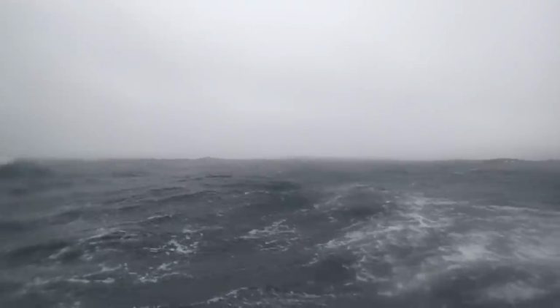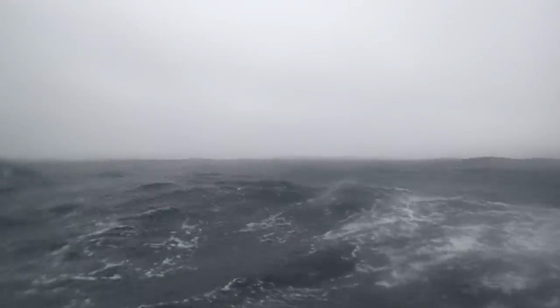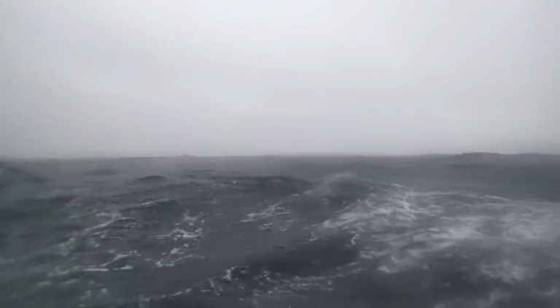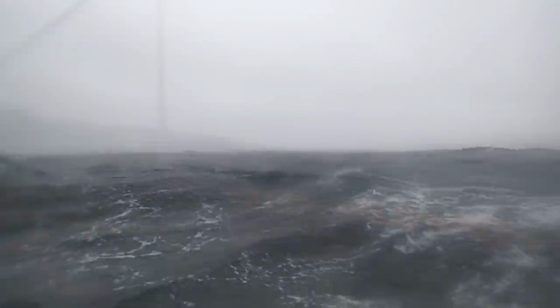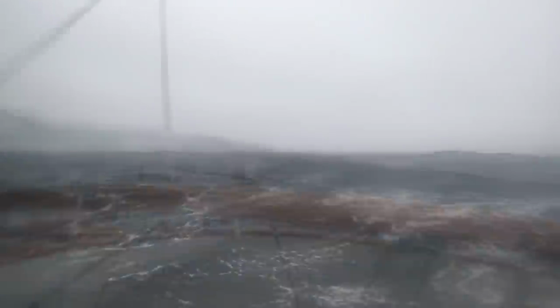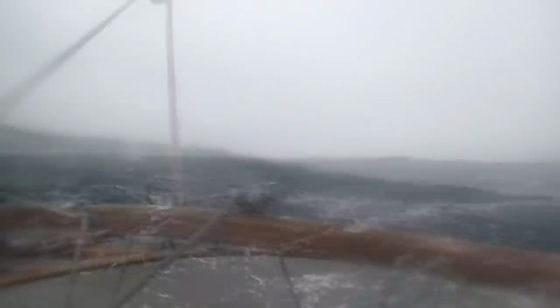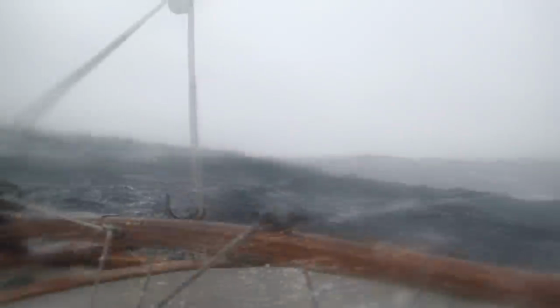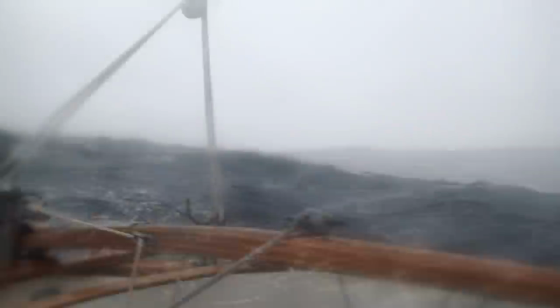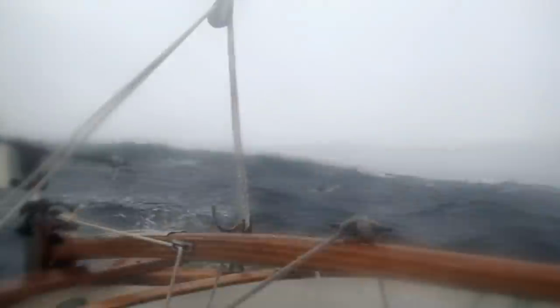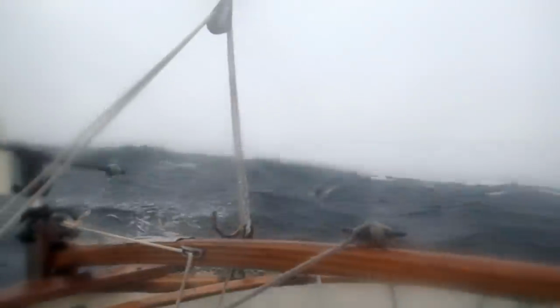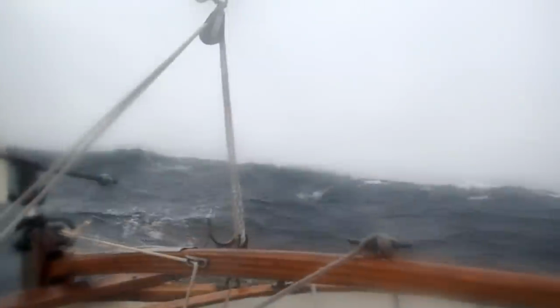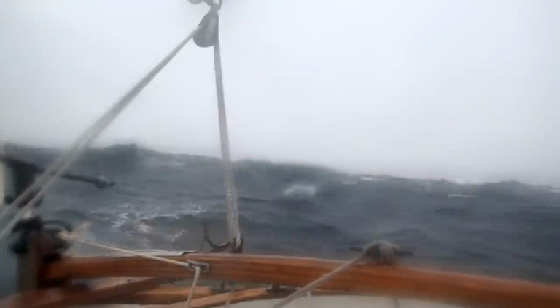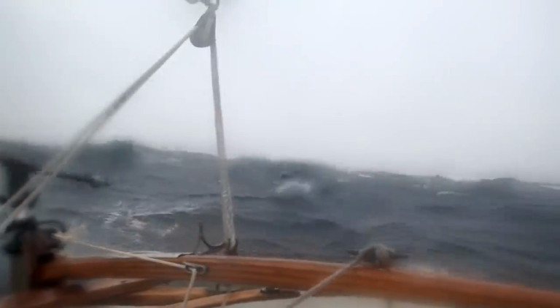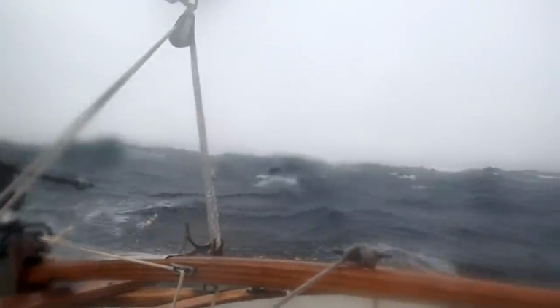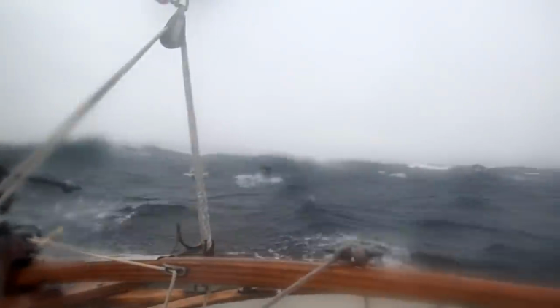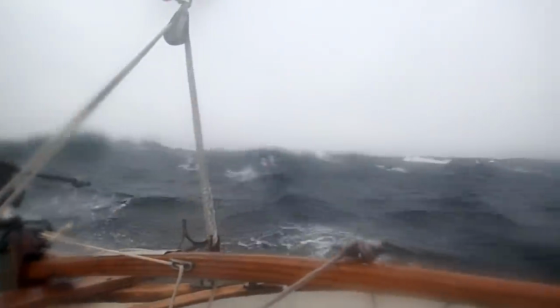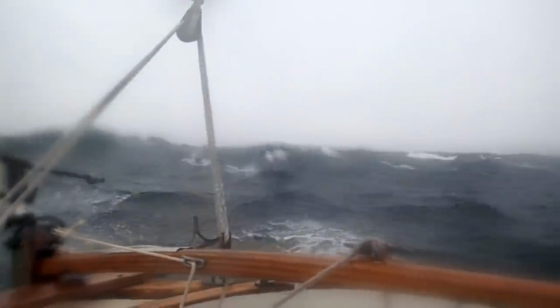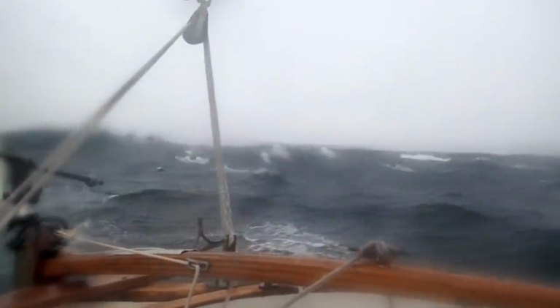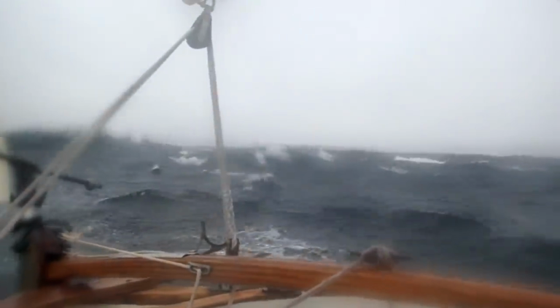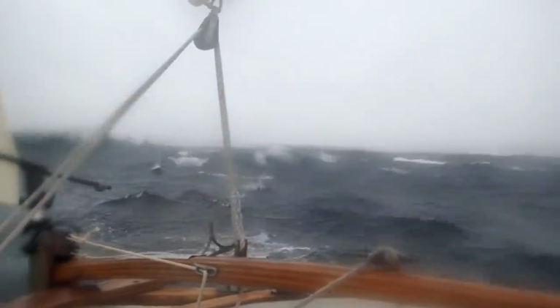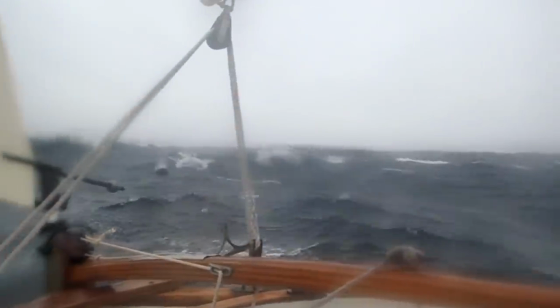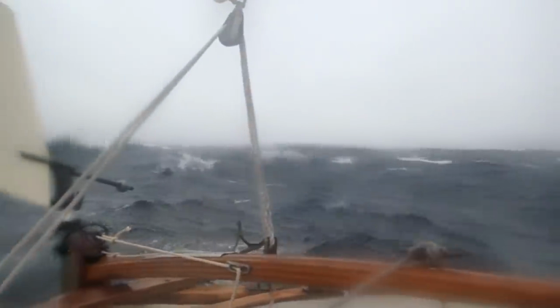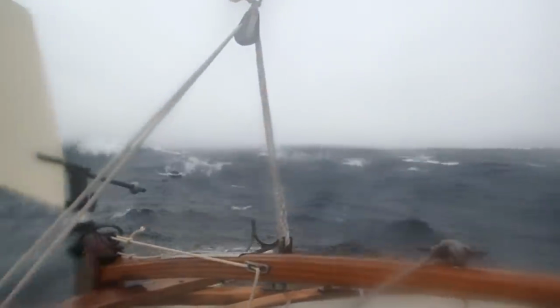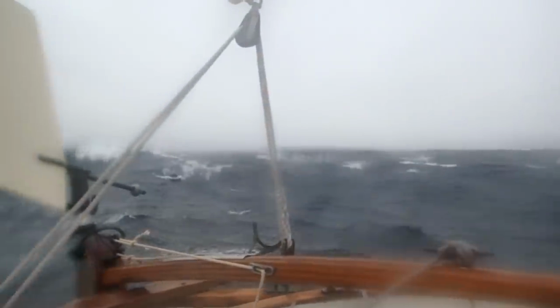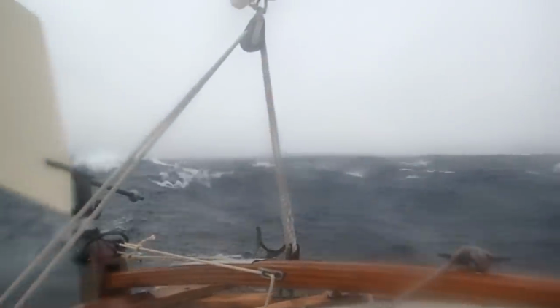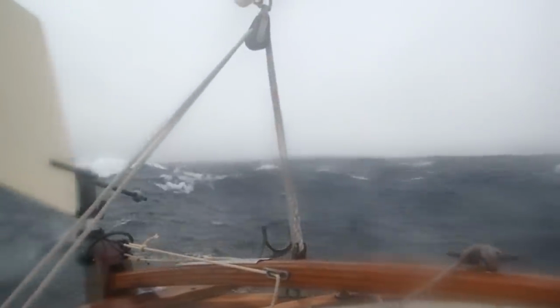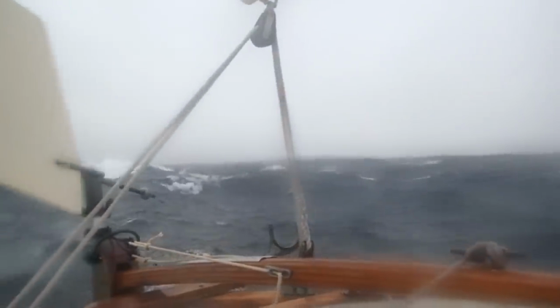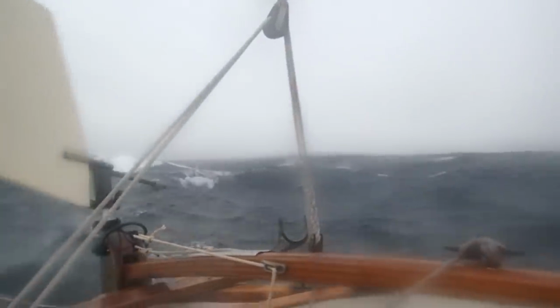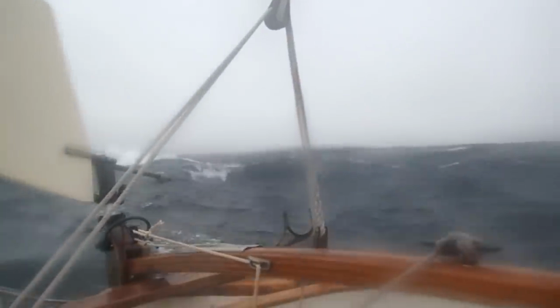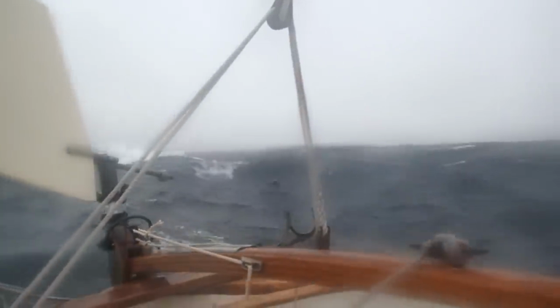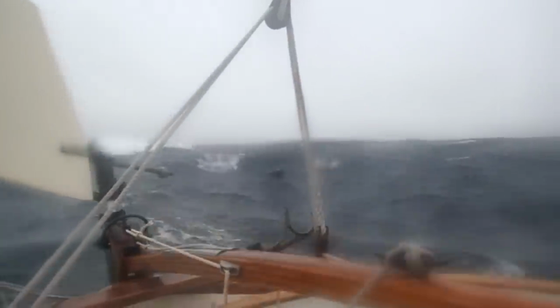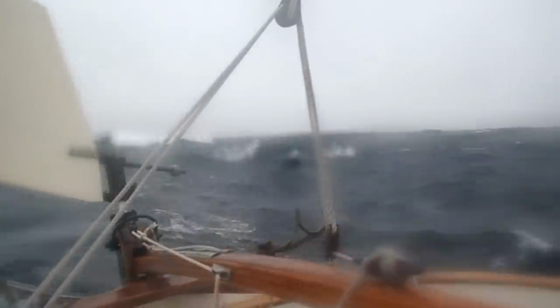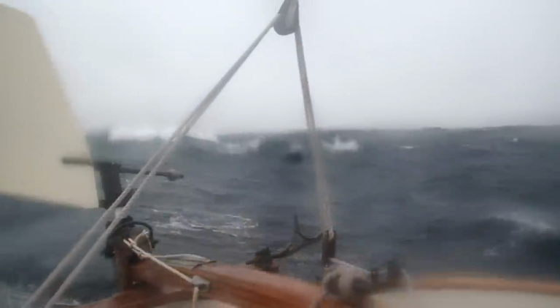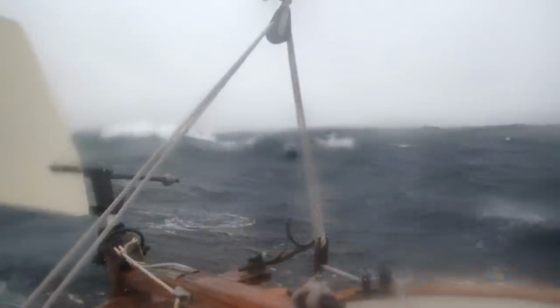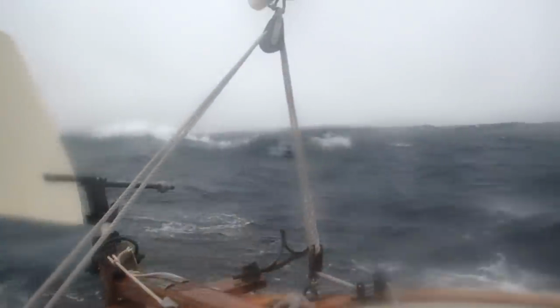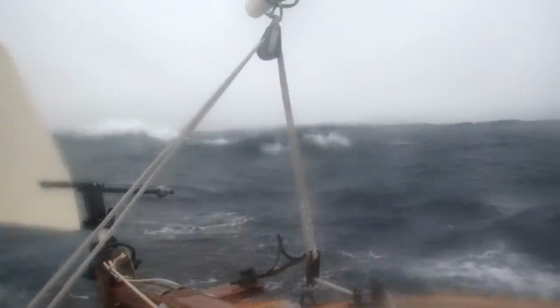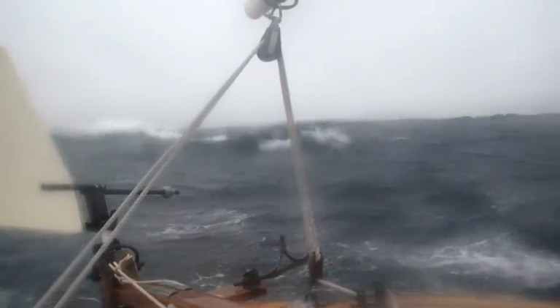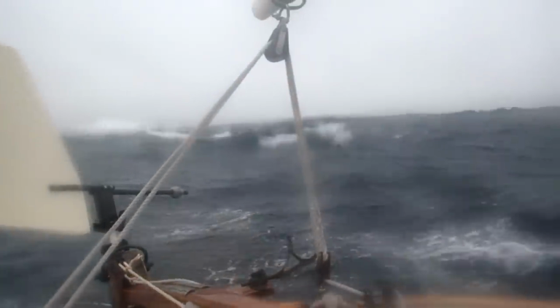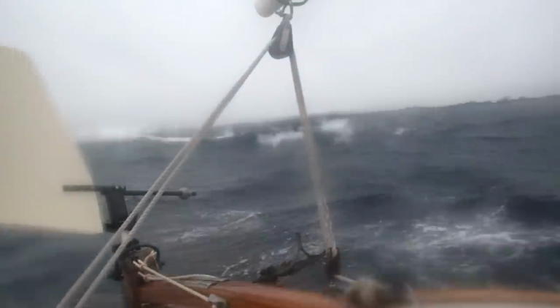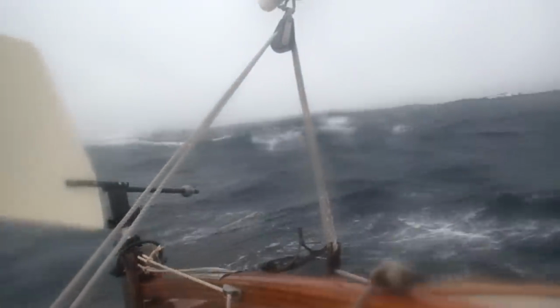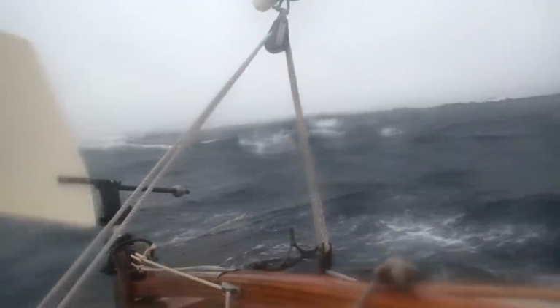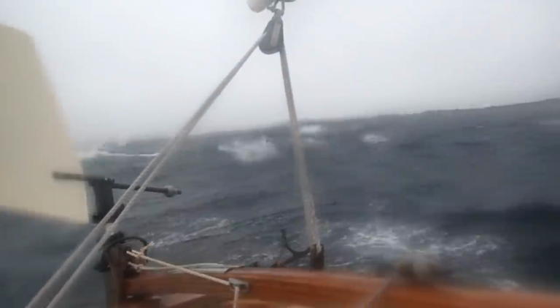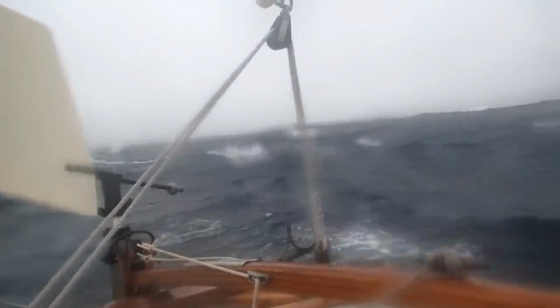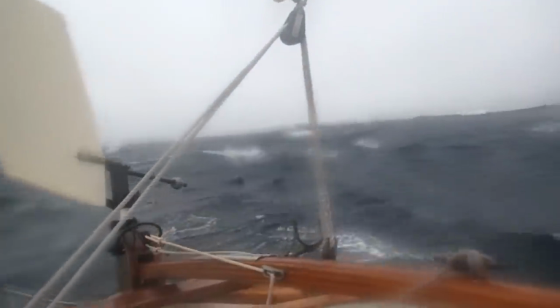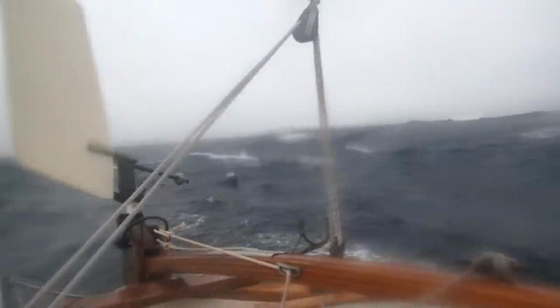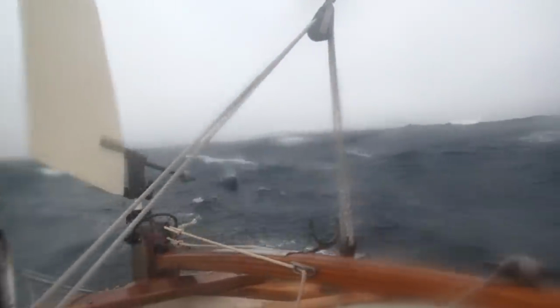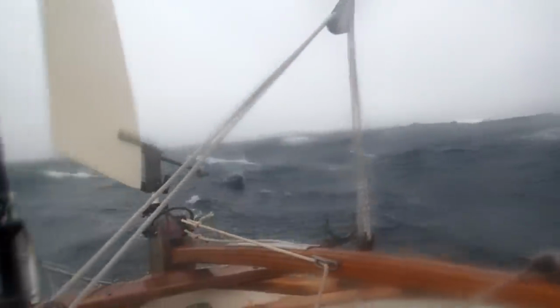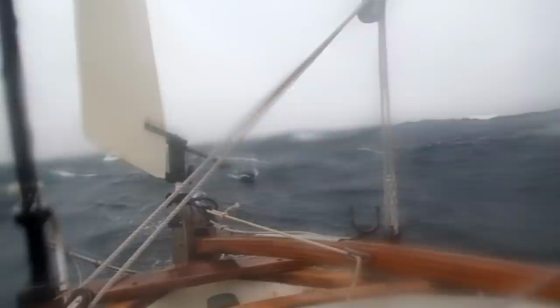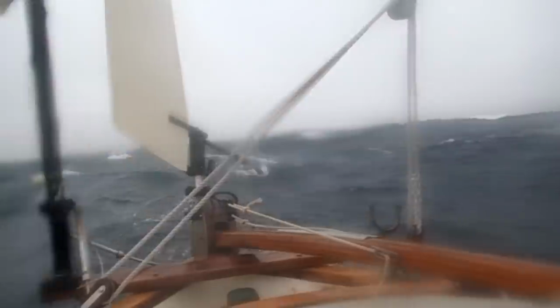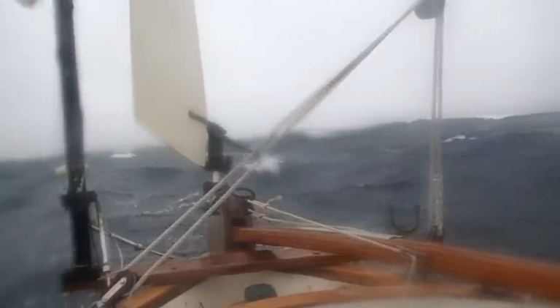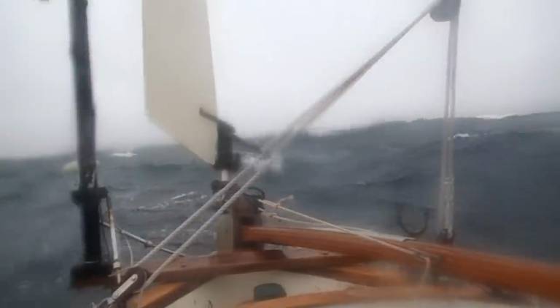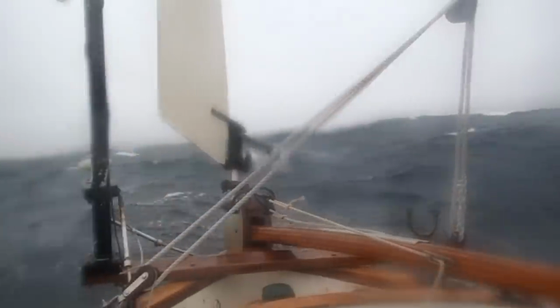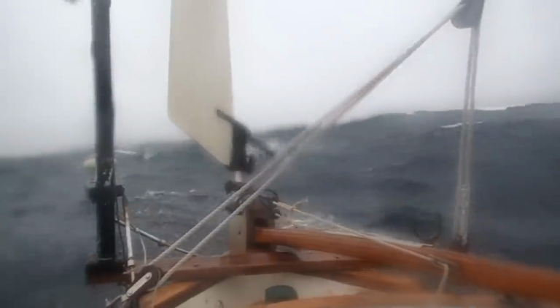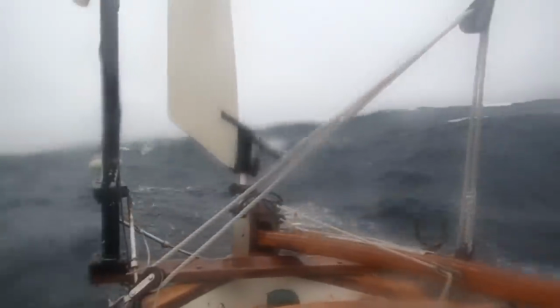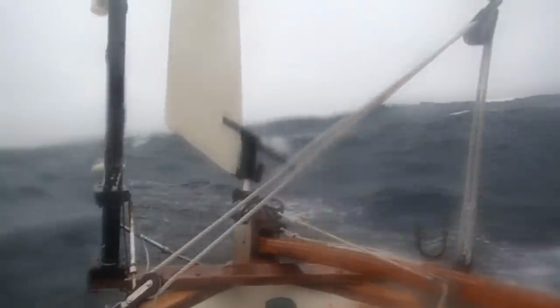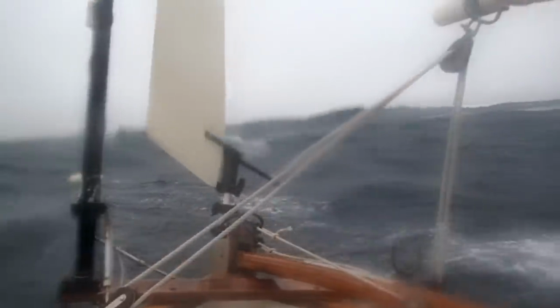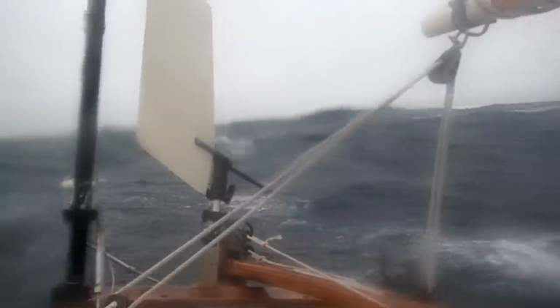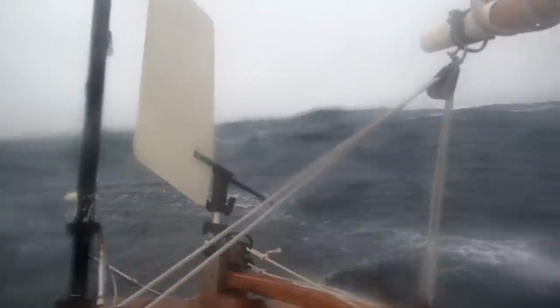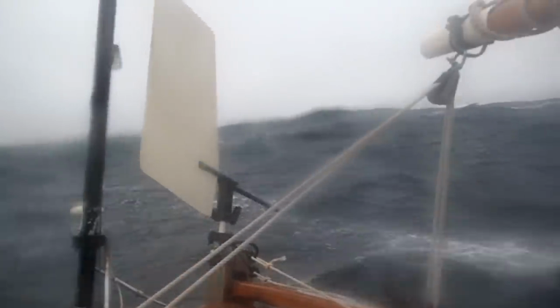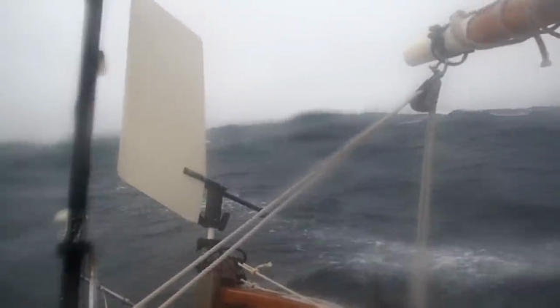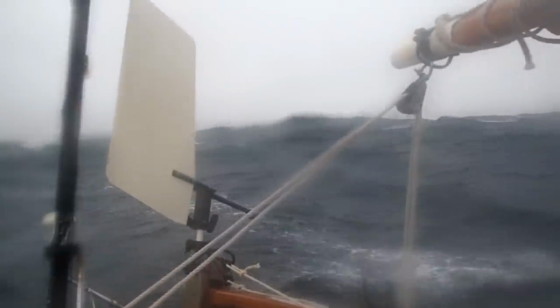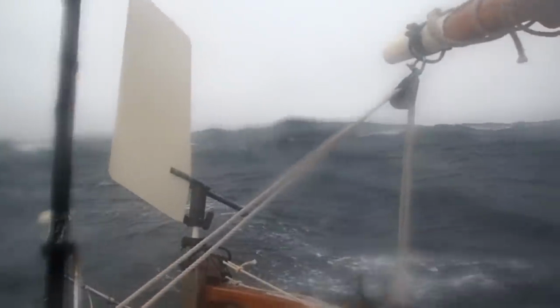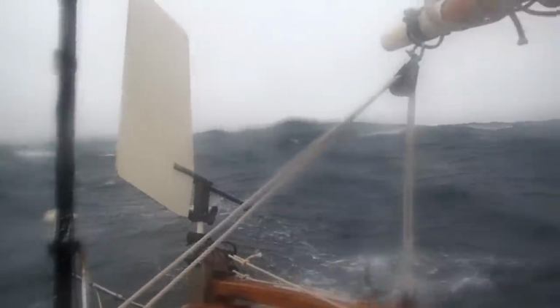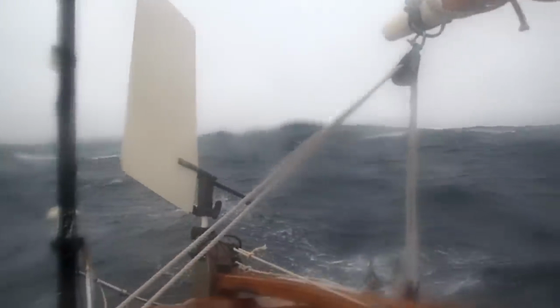There's a bunch of pilot whales out here body surfing in these waves. They look like they're having fun at least.